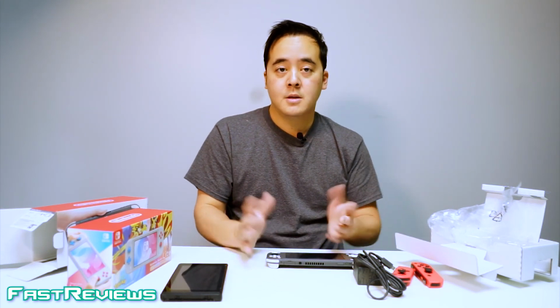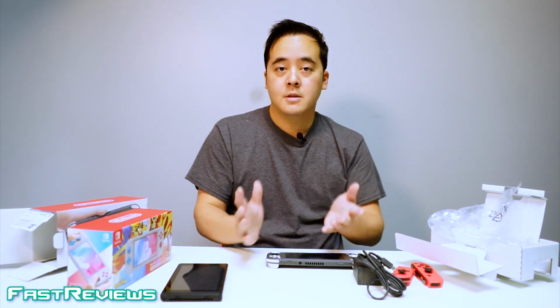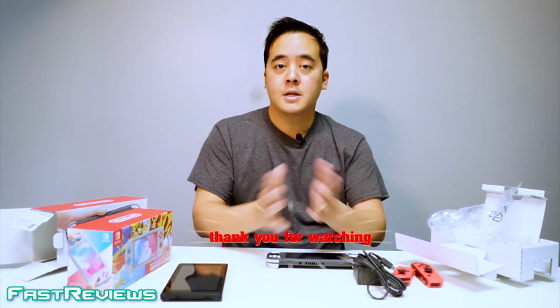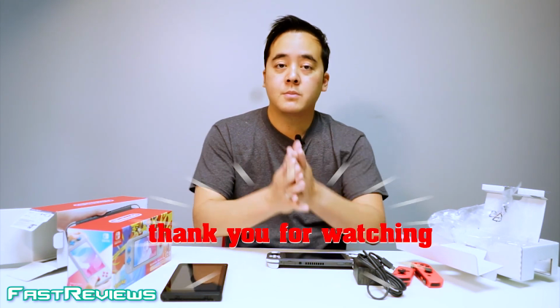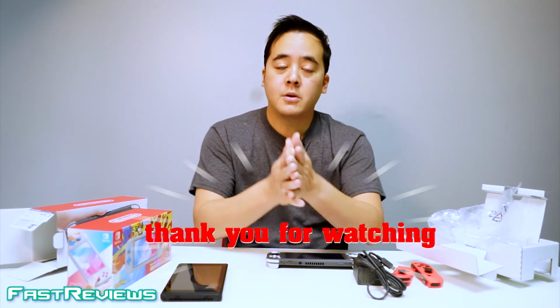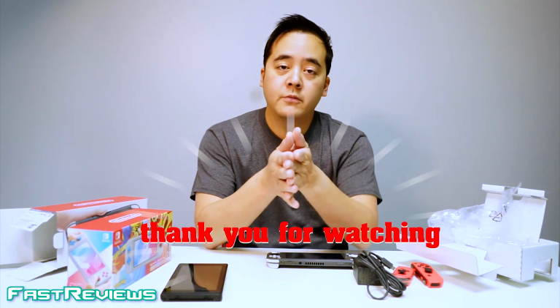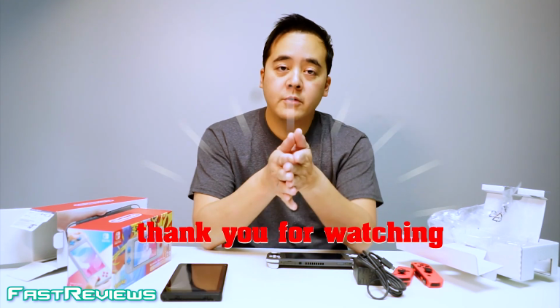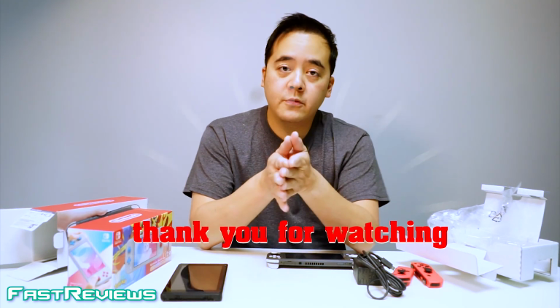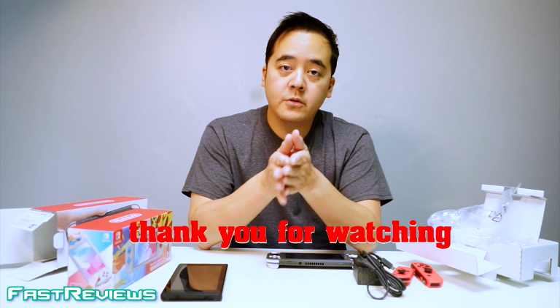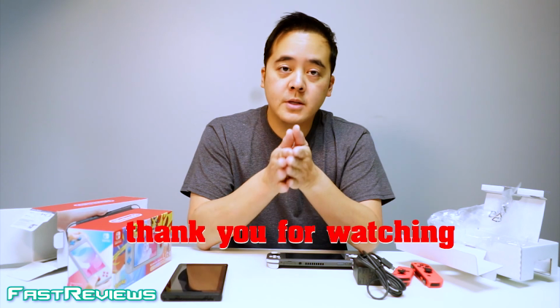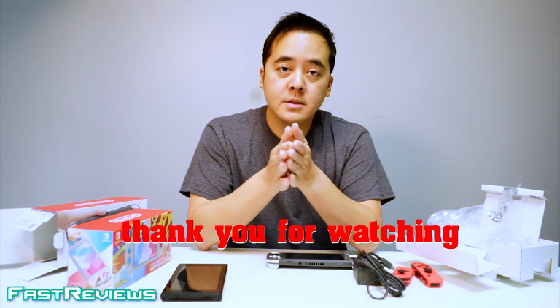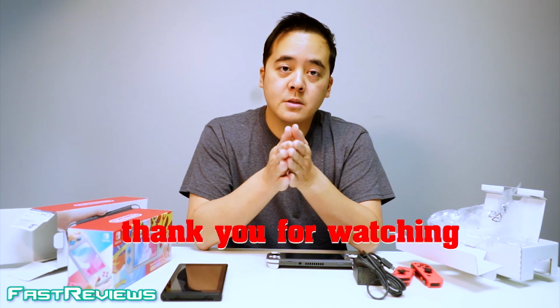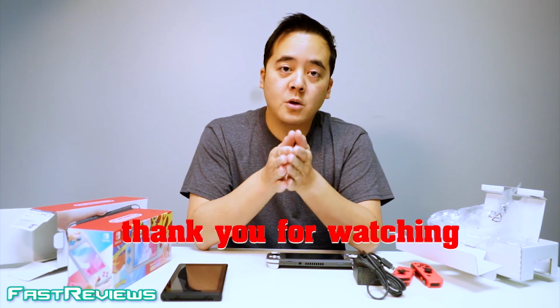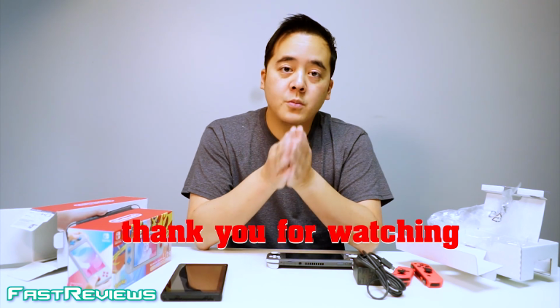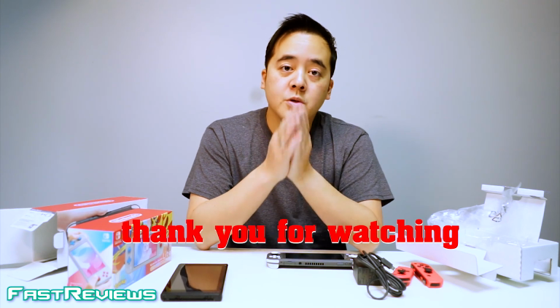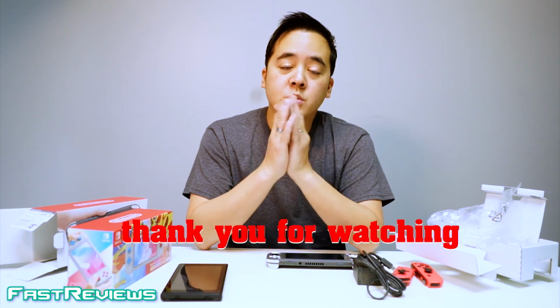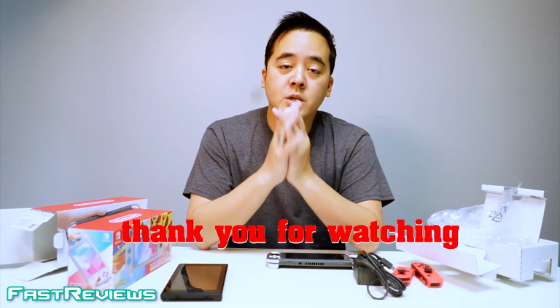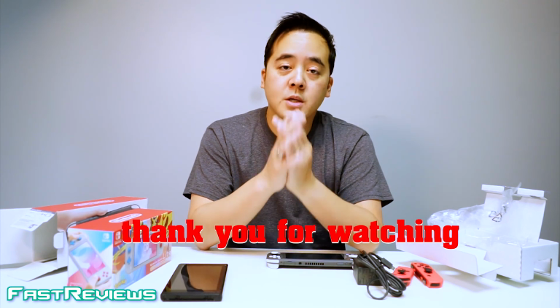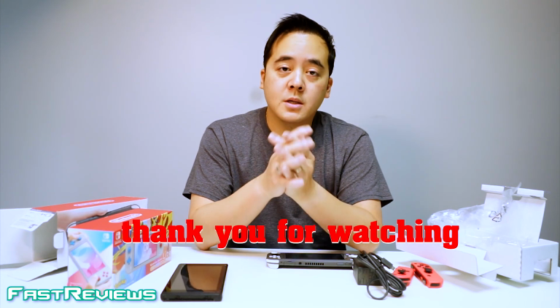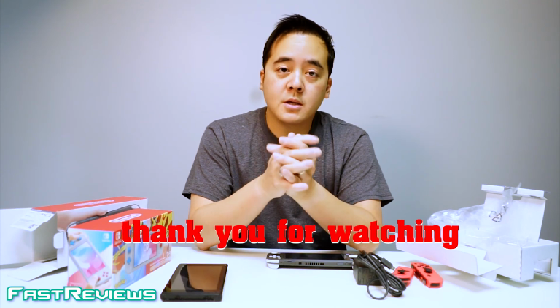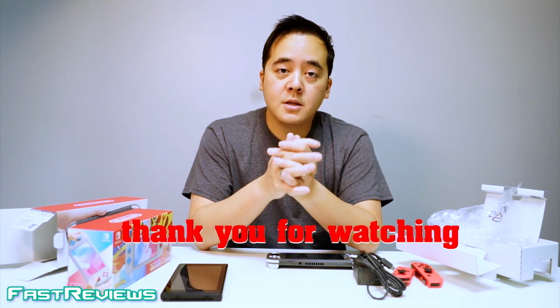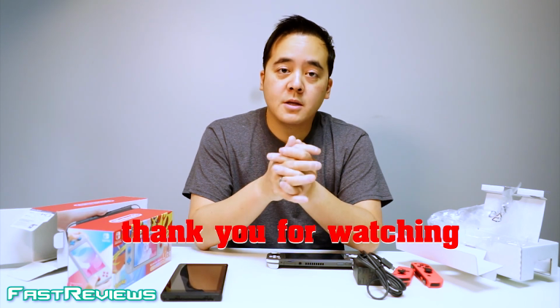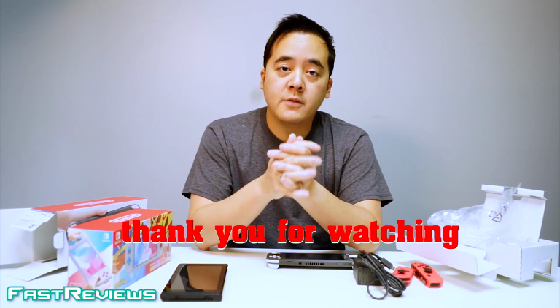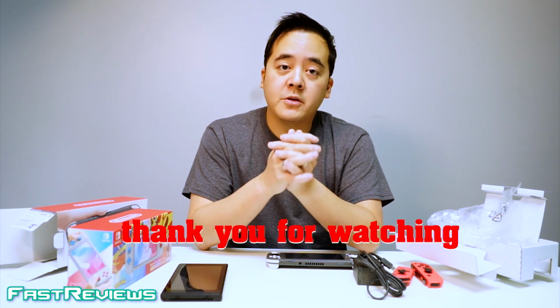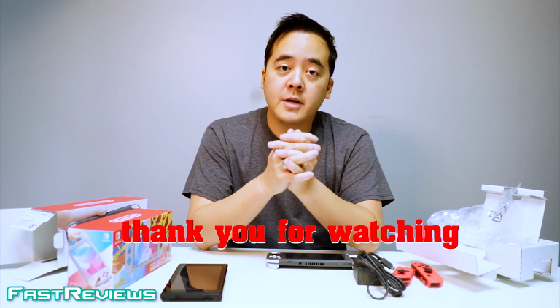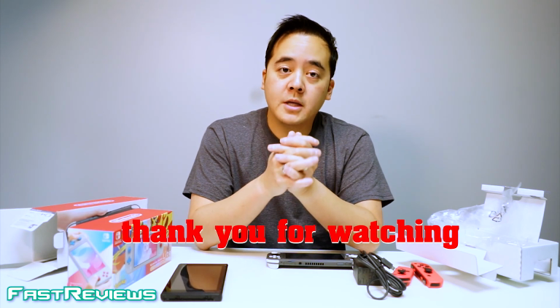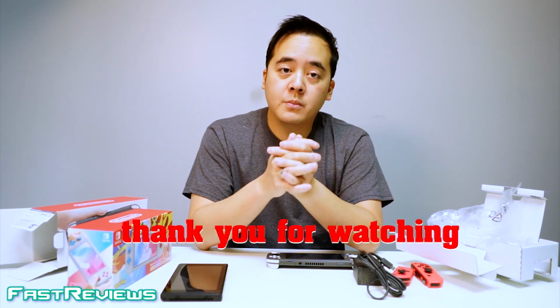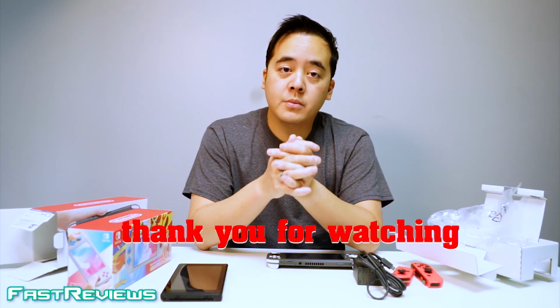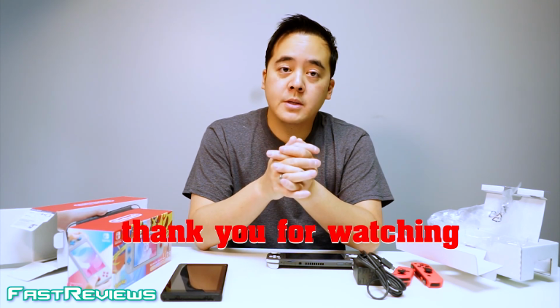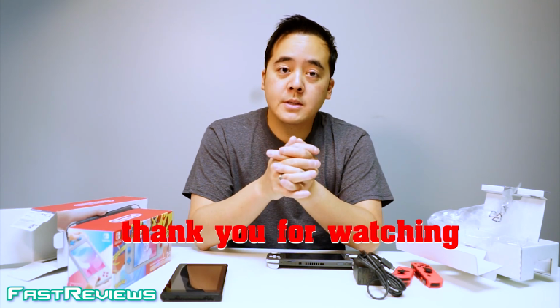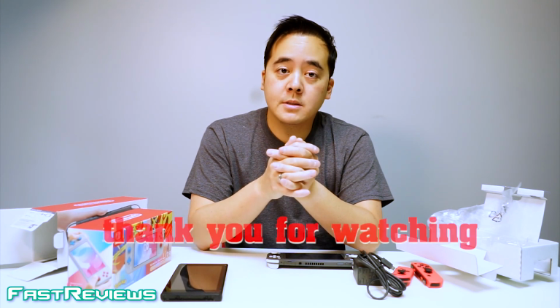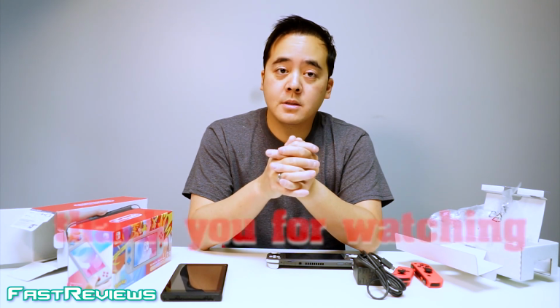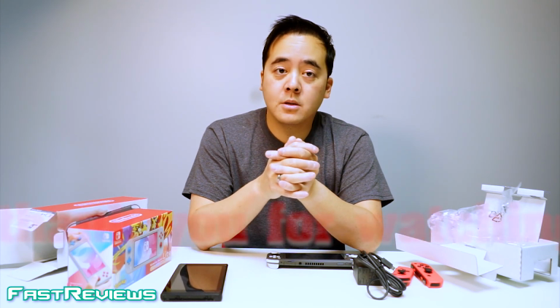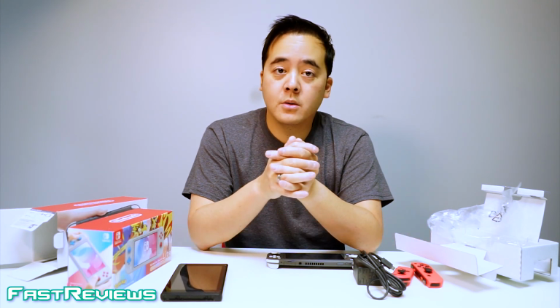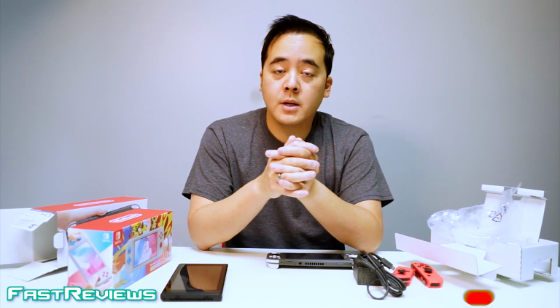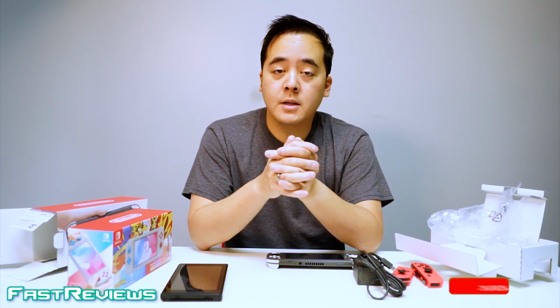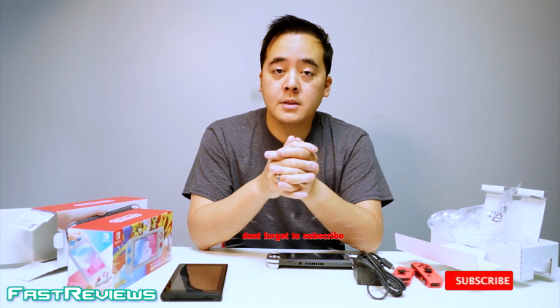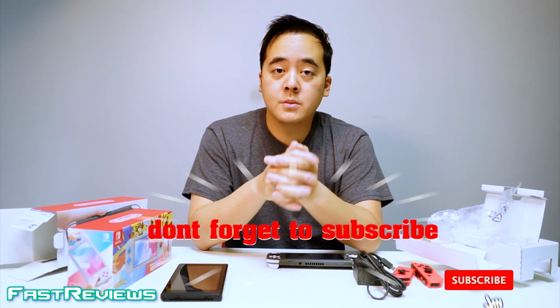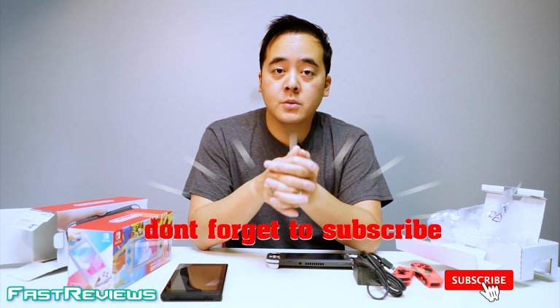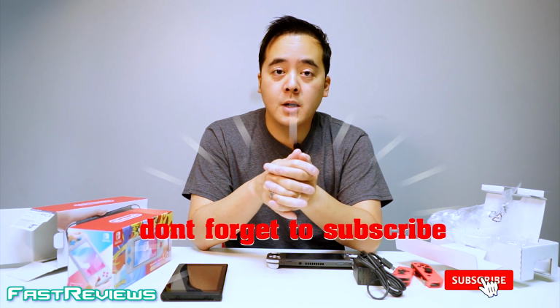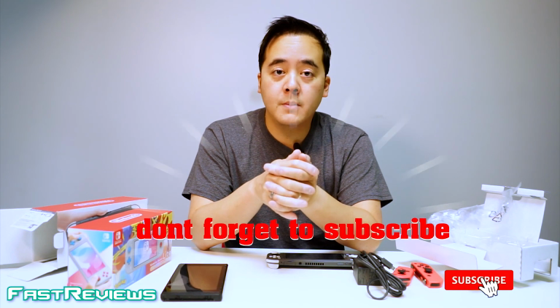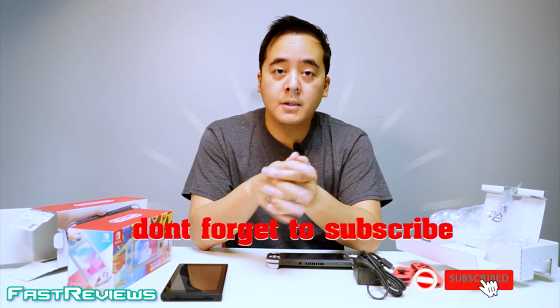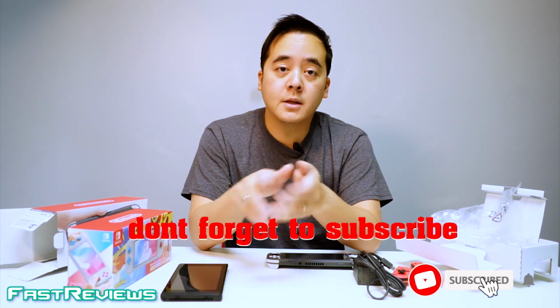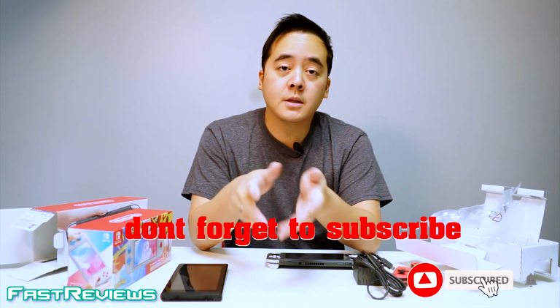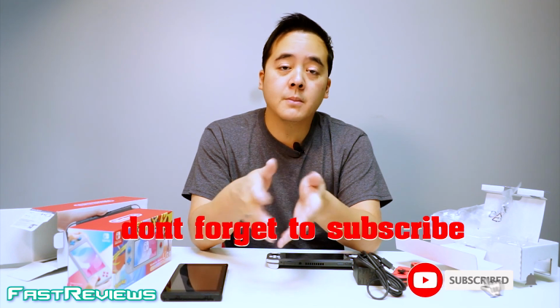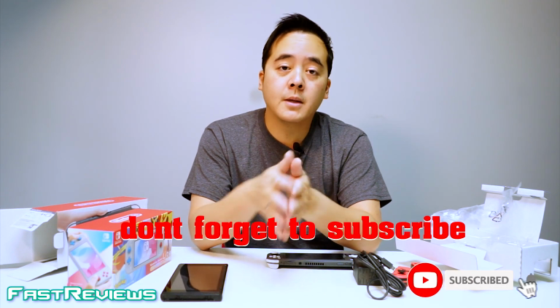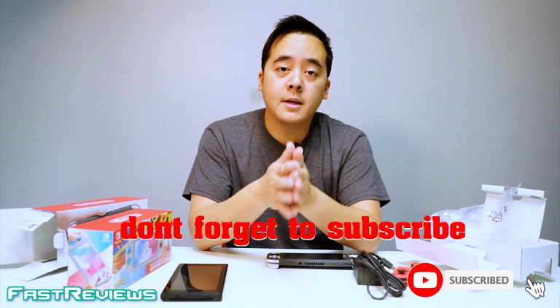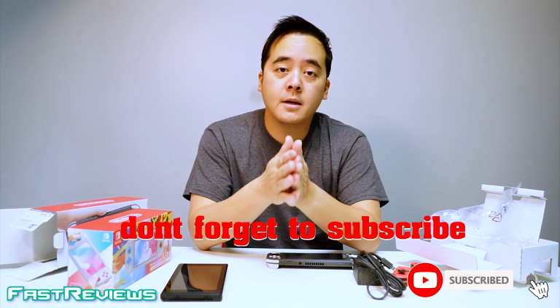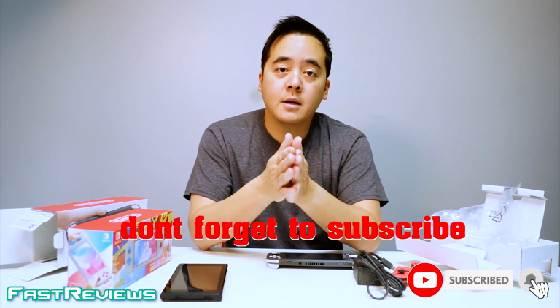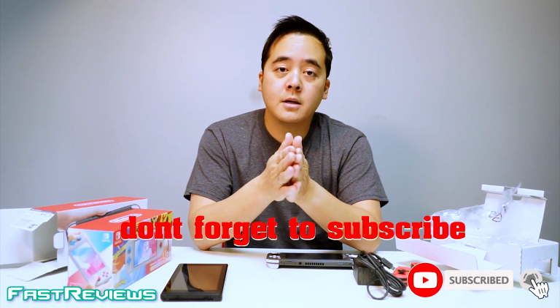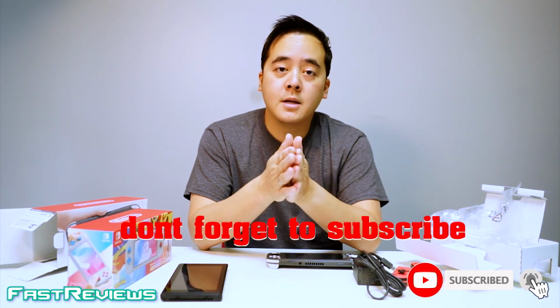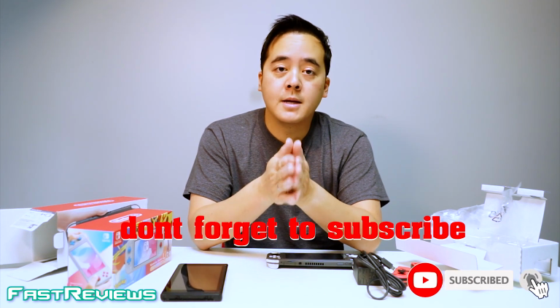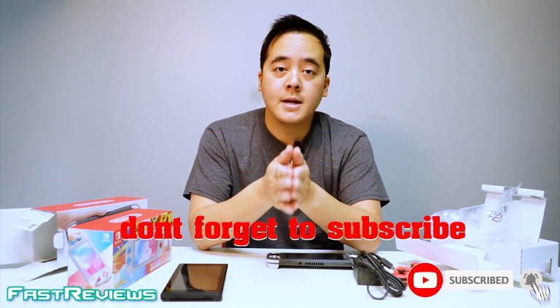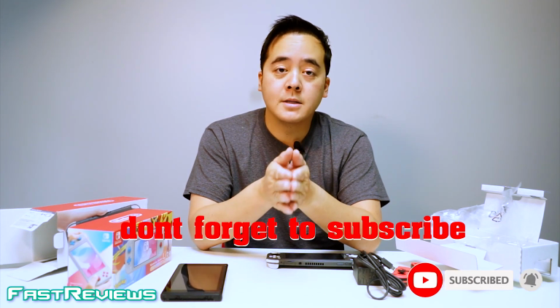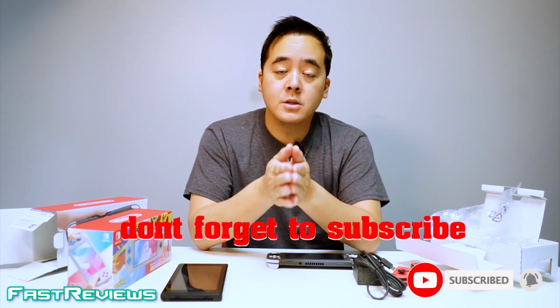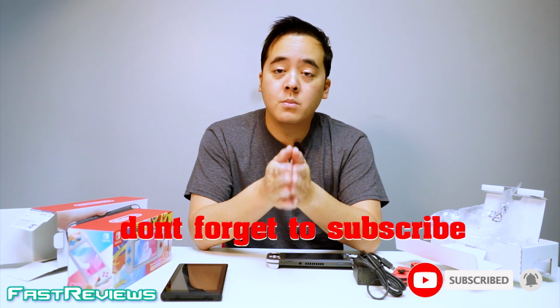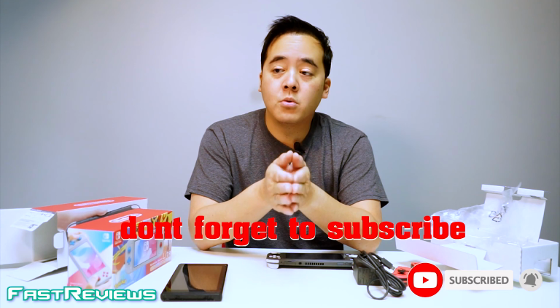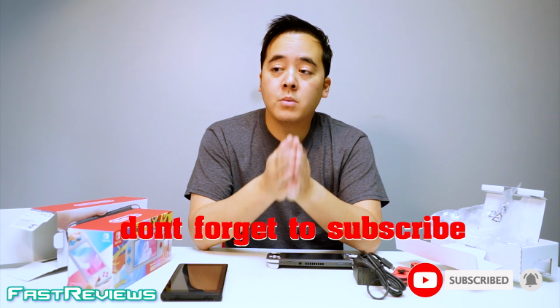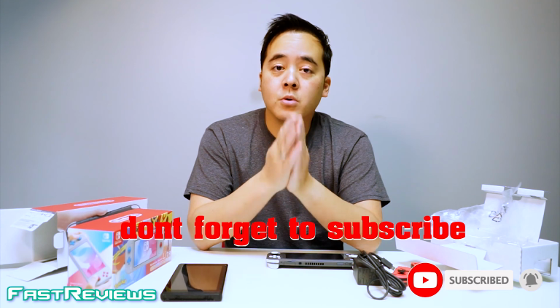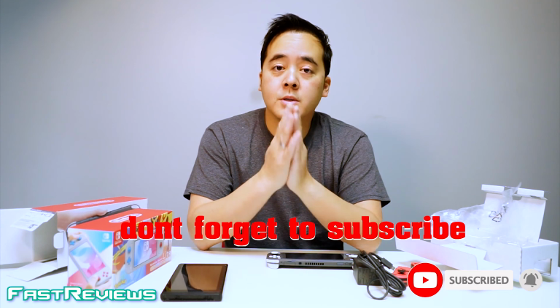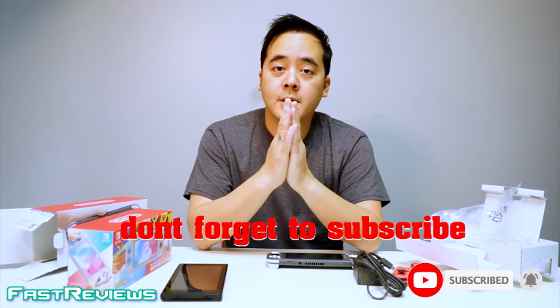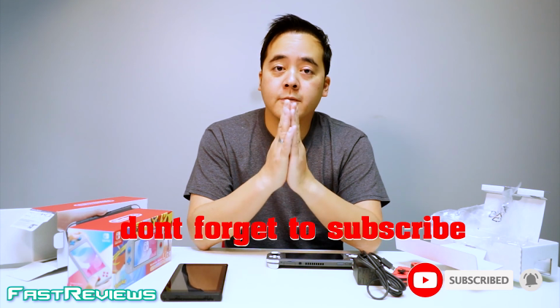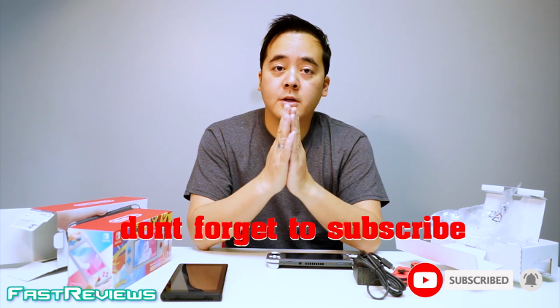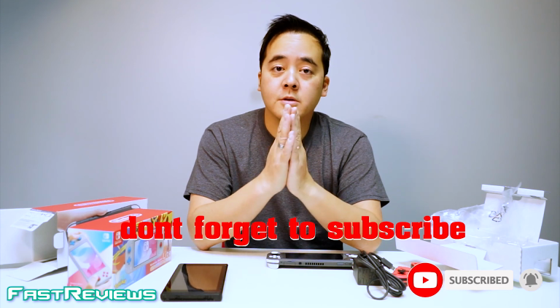That's my review. I hope you enjoyed it. If you liked it, please subscribe and click the bell icon as I do more and more tech videos.